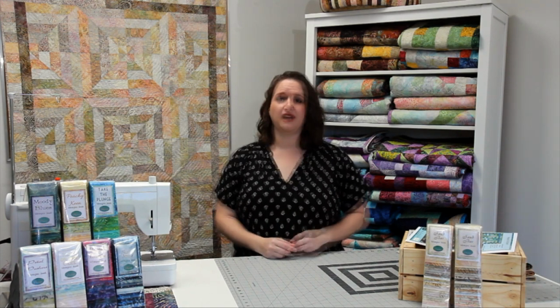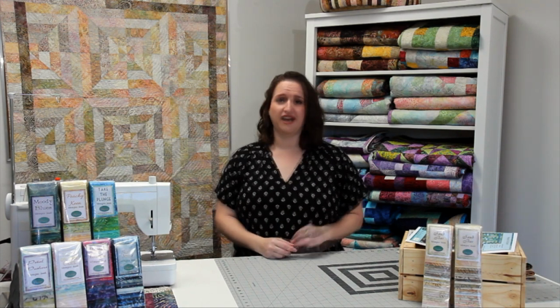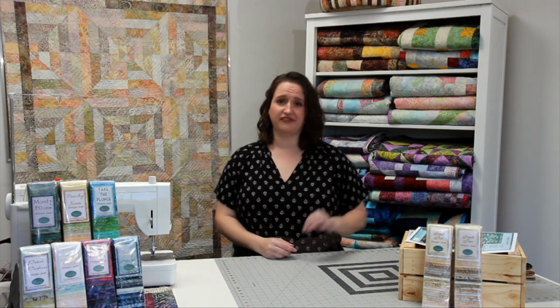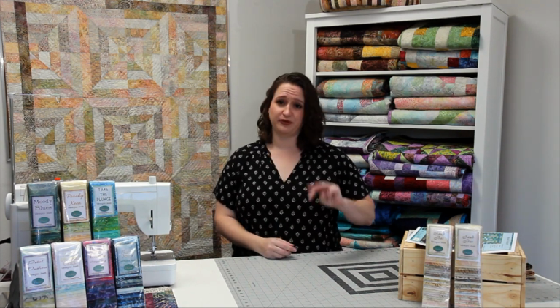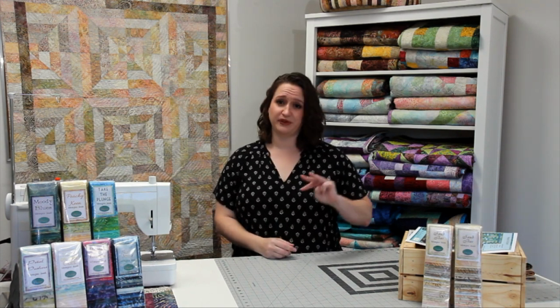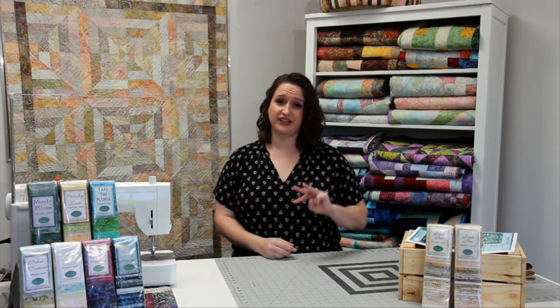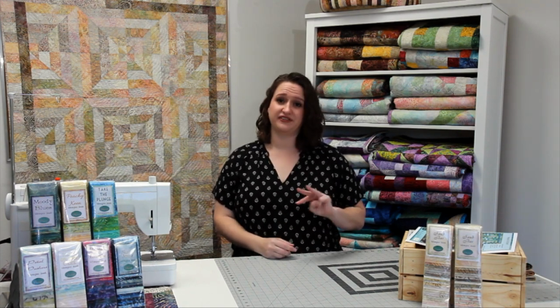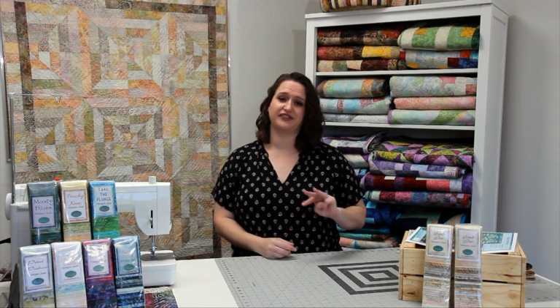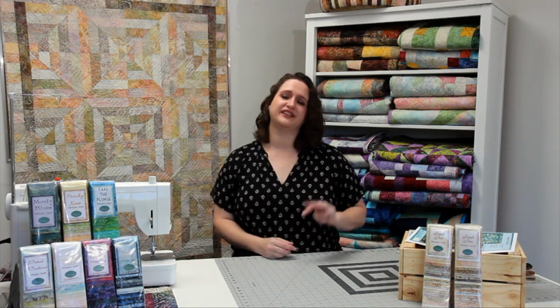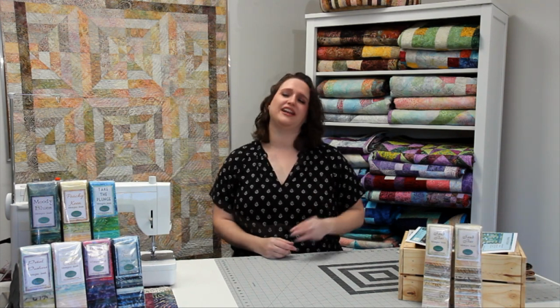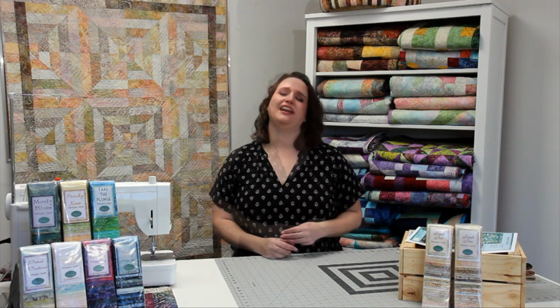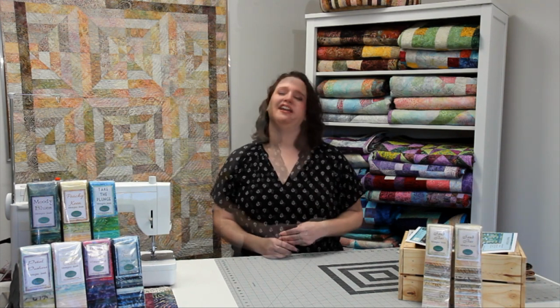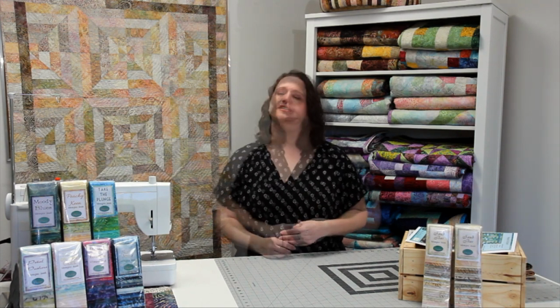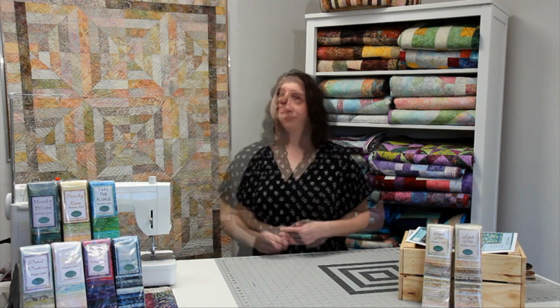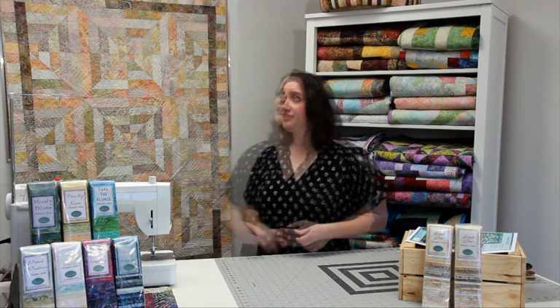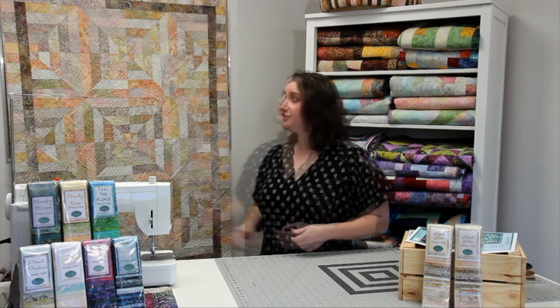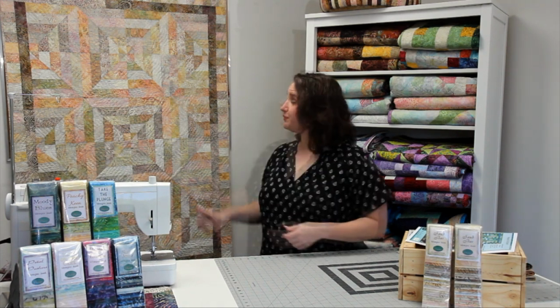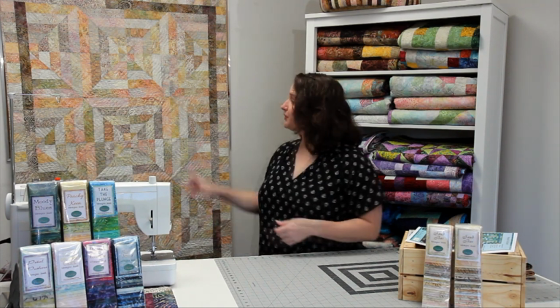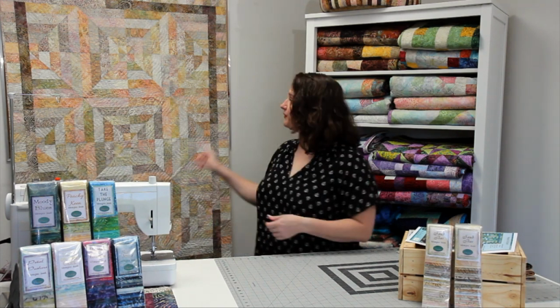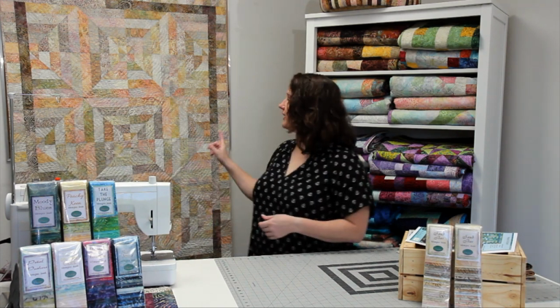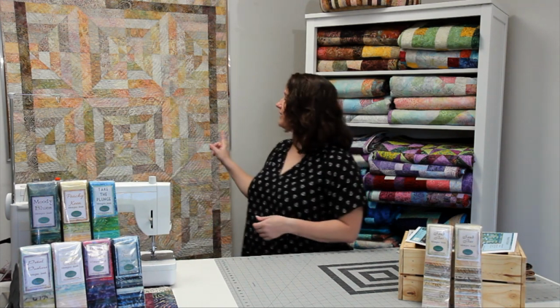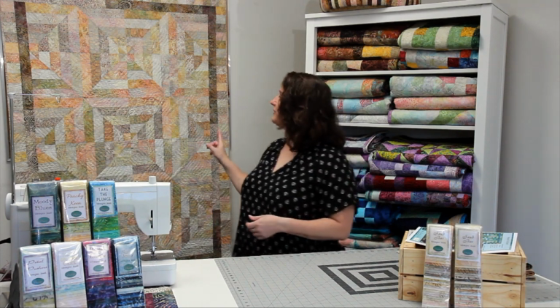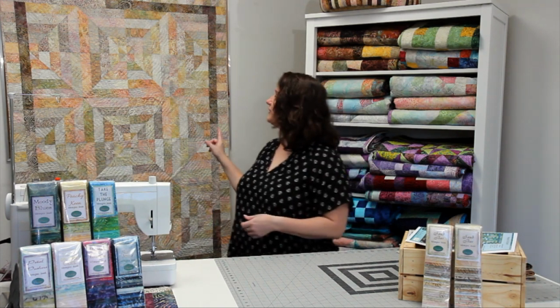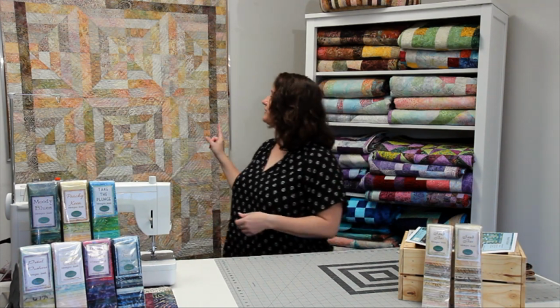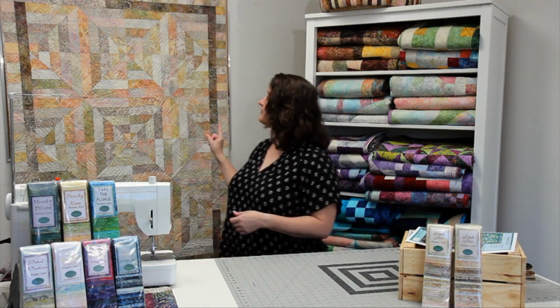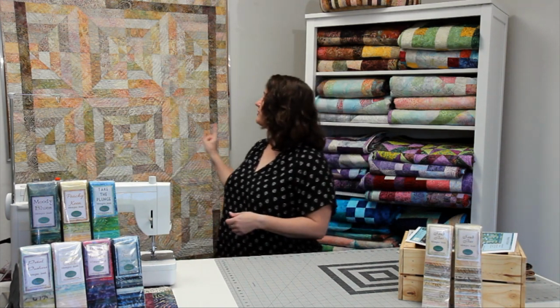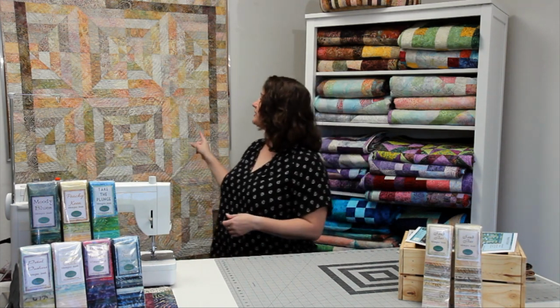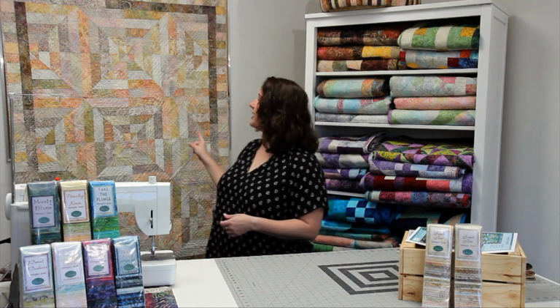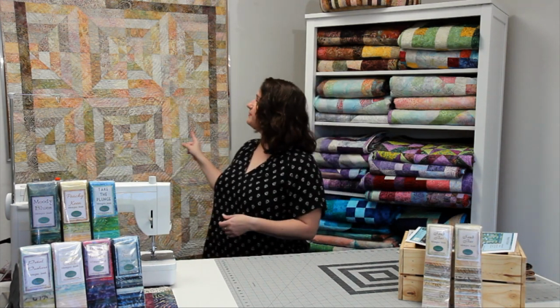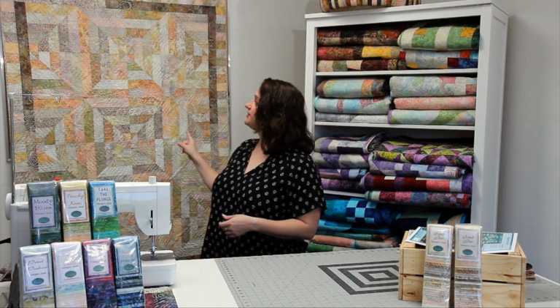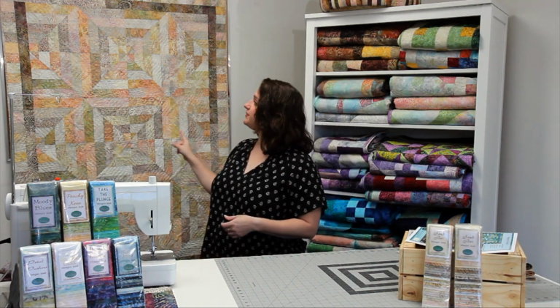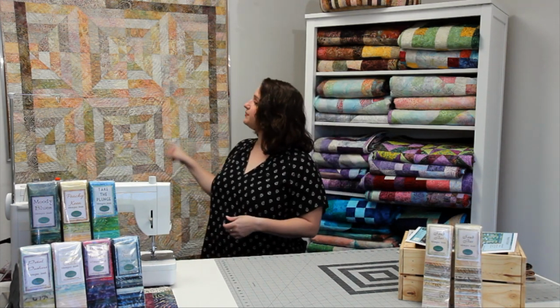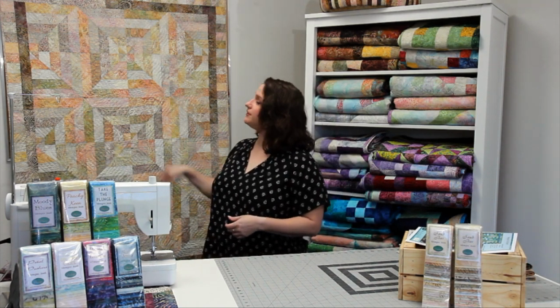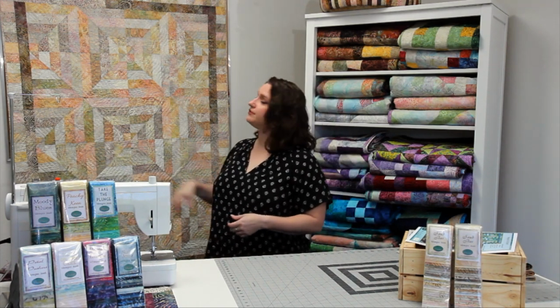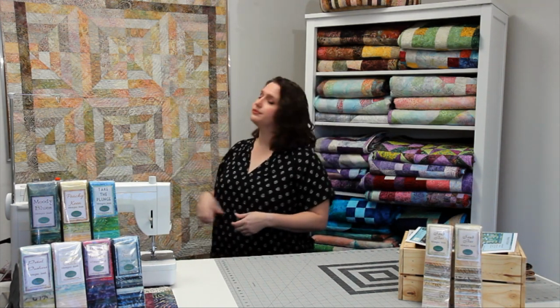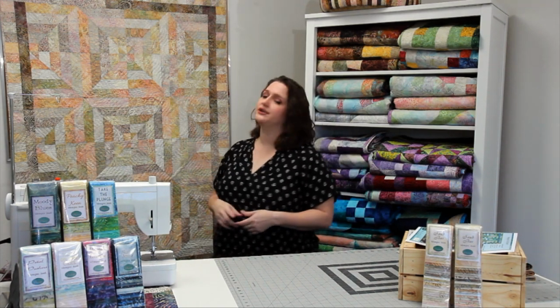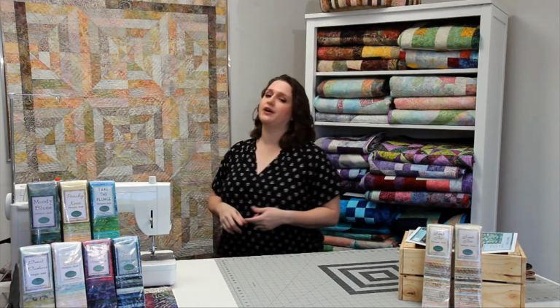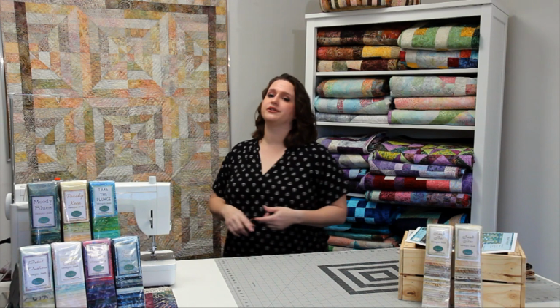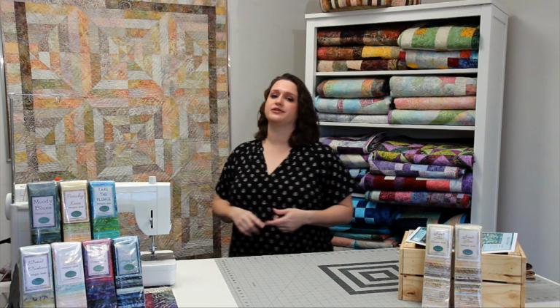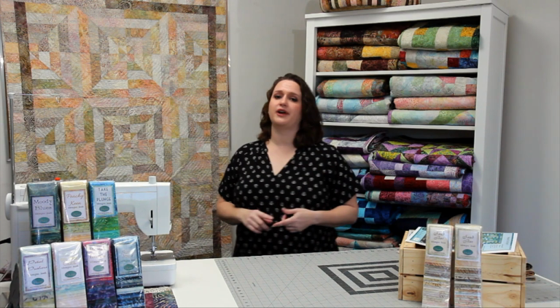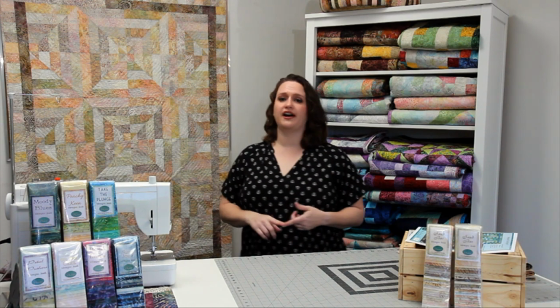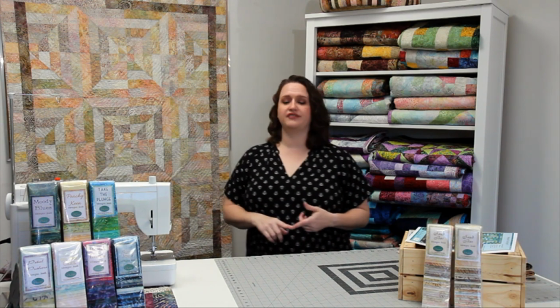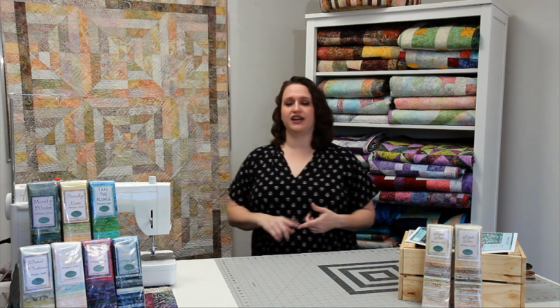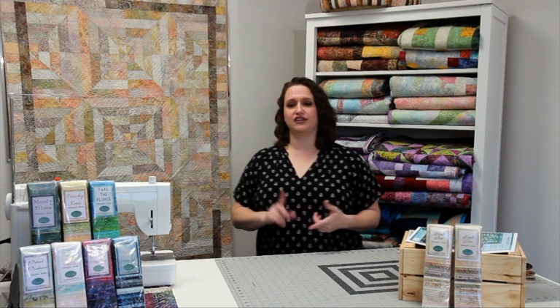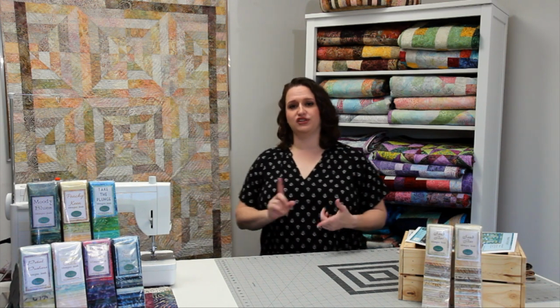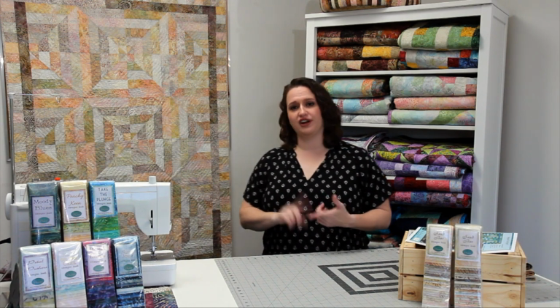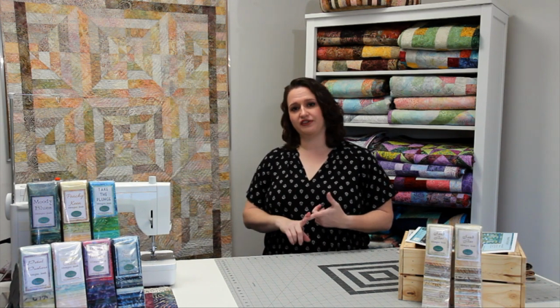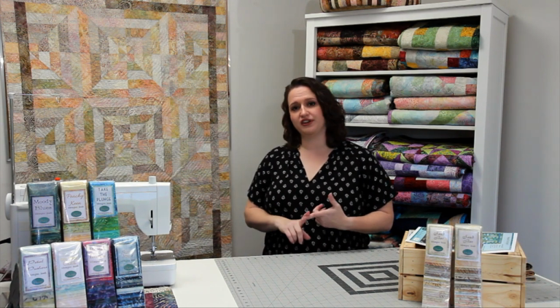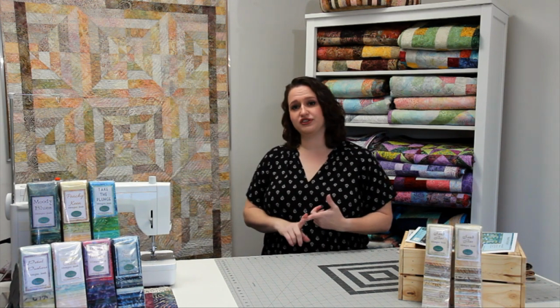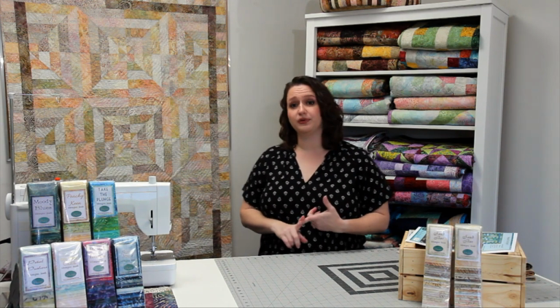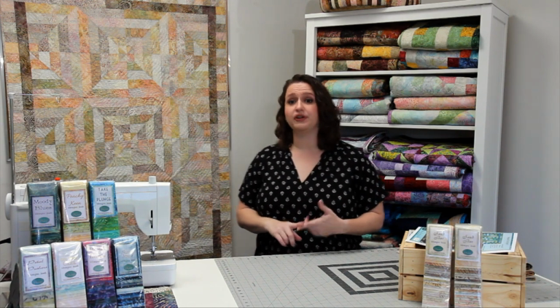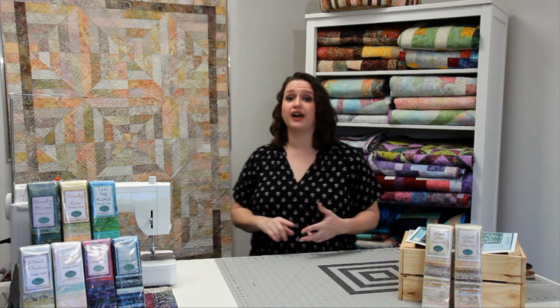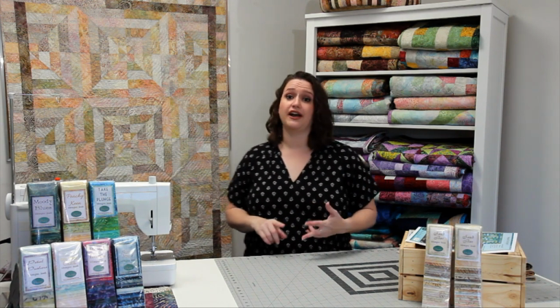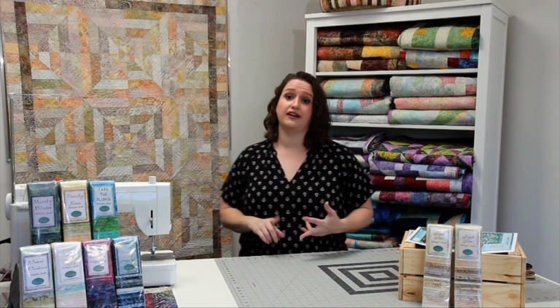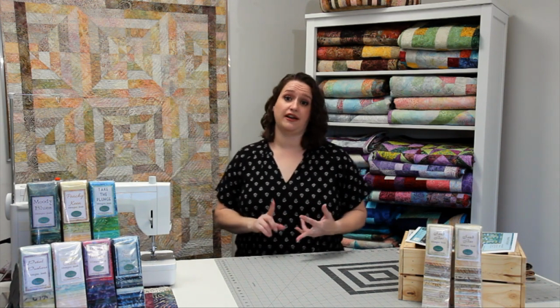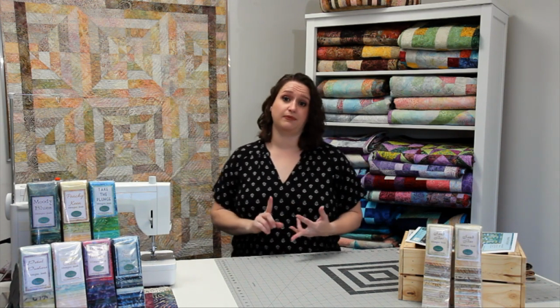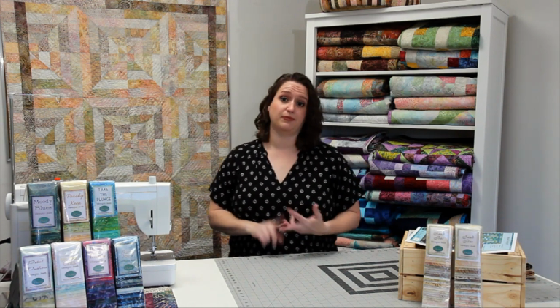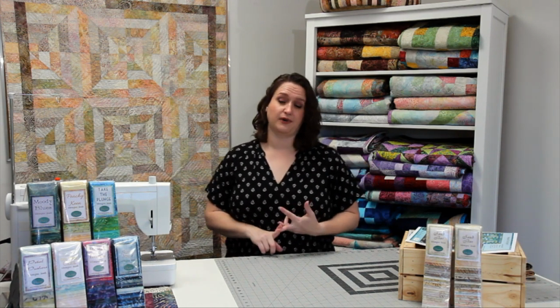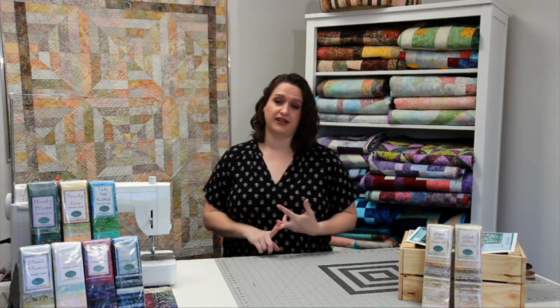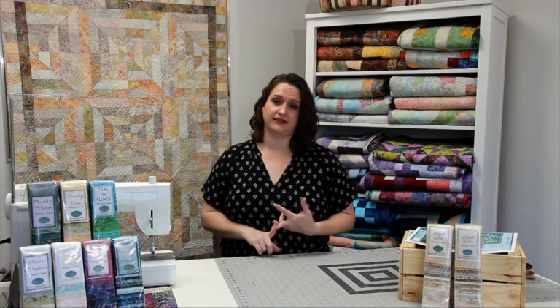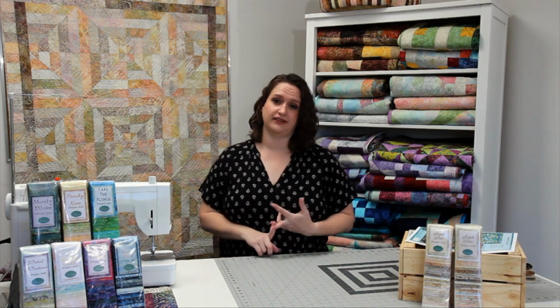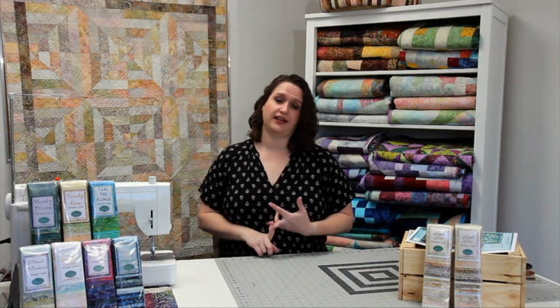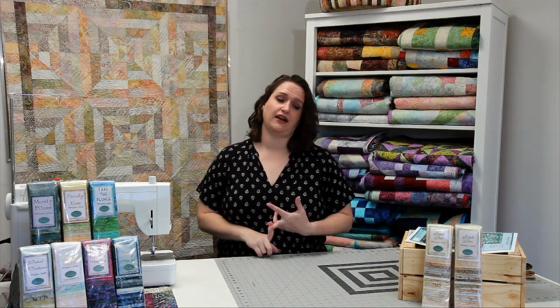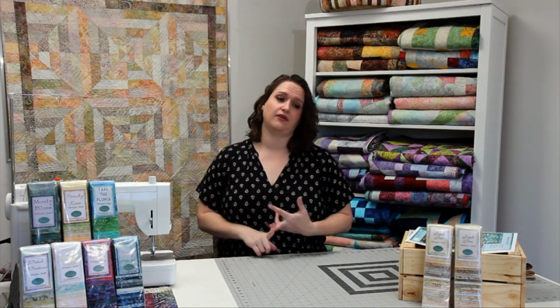We have three different layouts. This one right here is our diamonds quilt. We also have a chevron quilt and a braids layout.